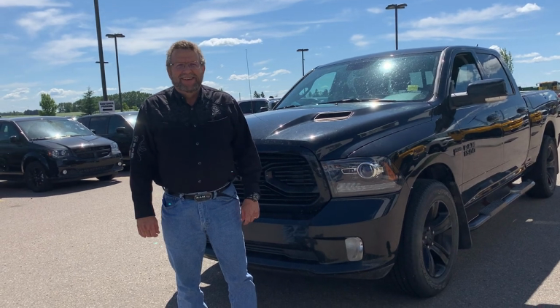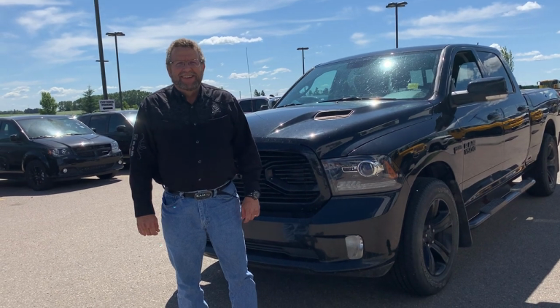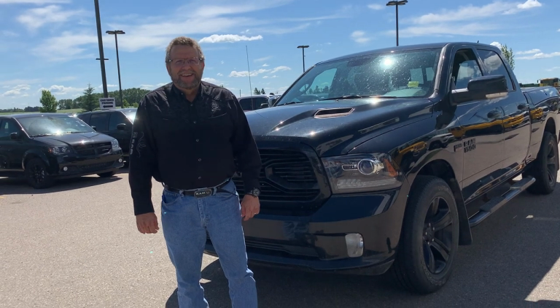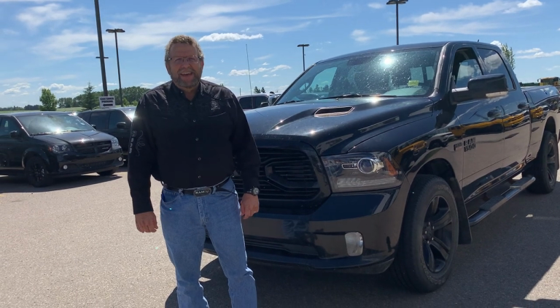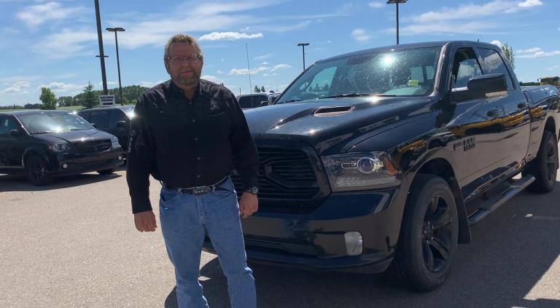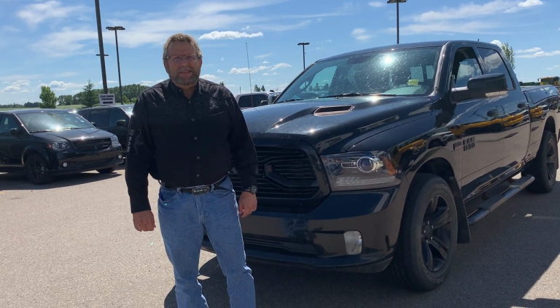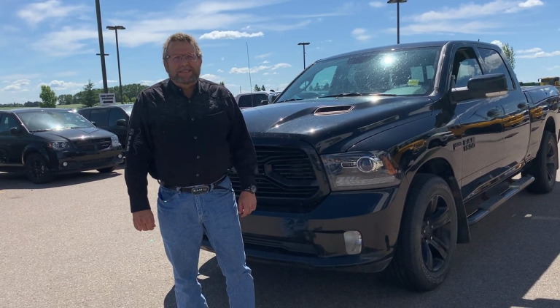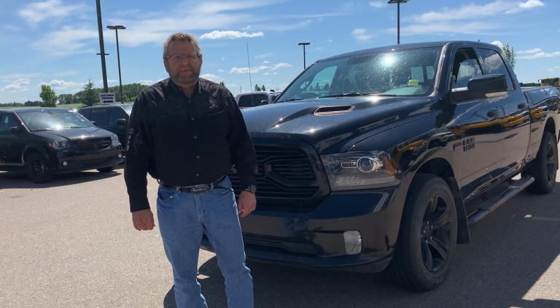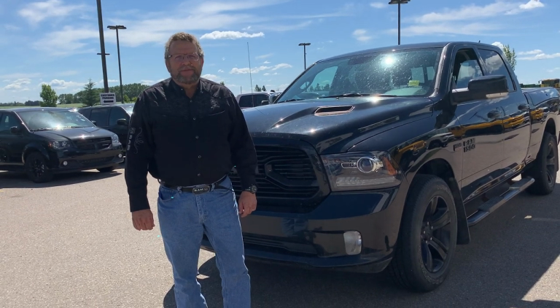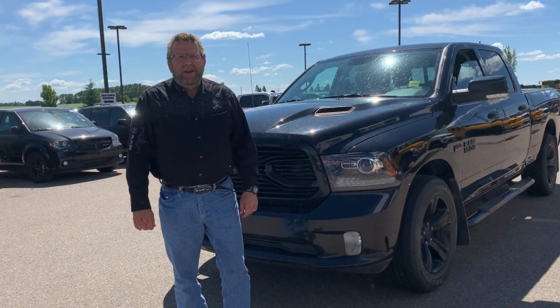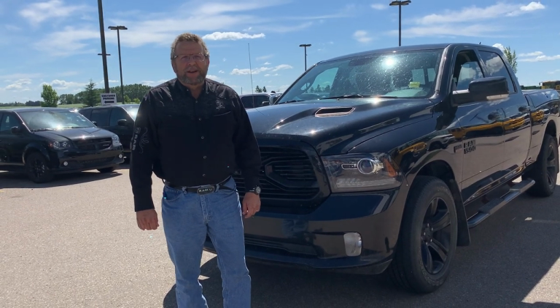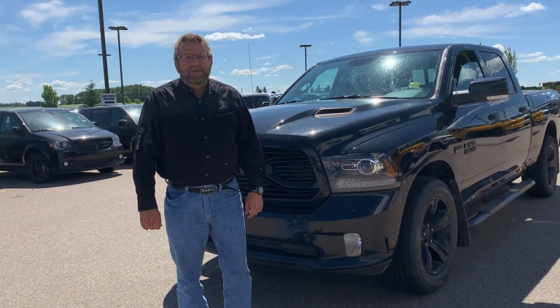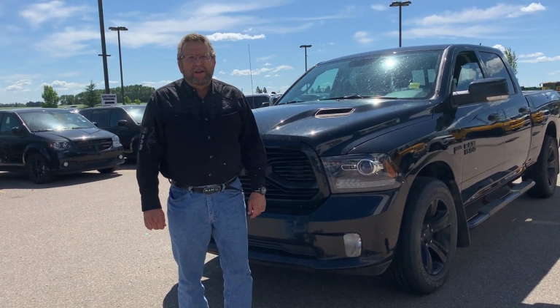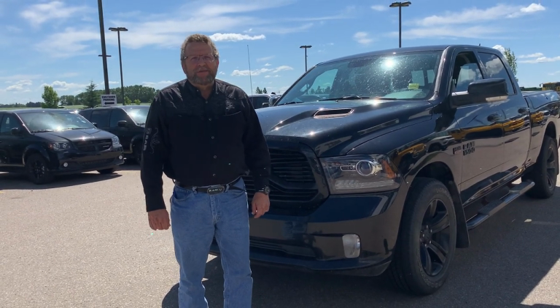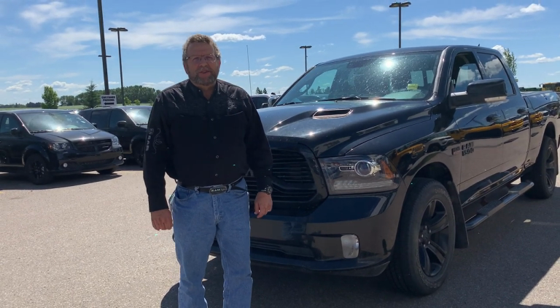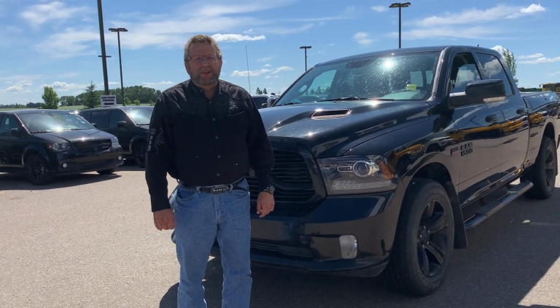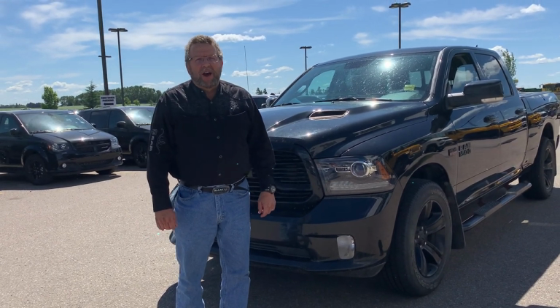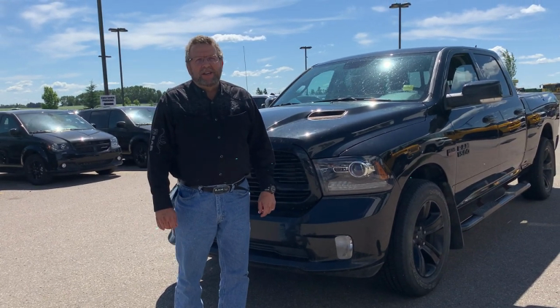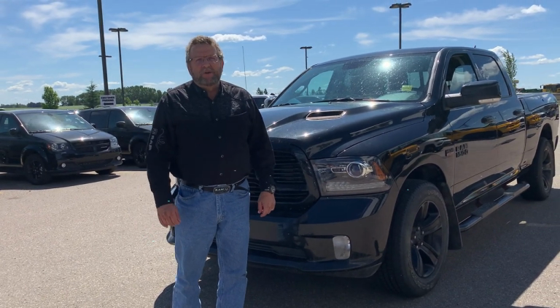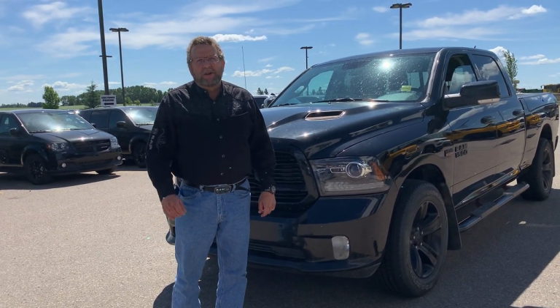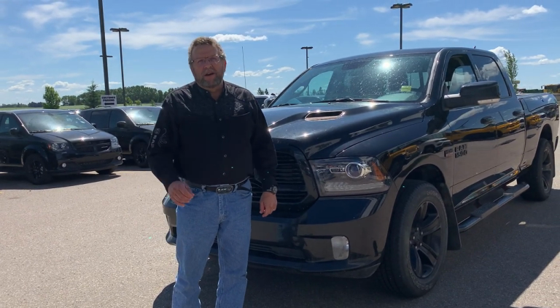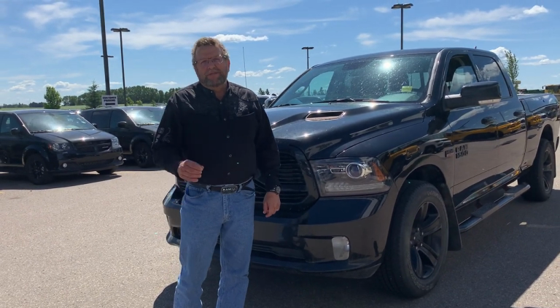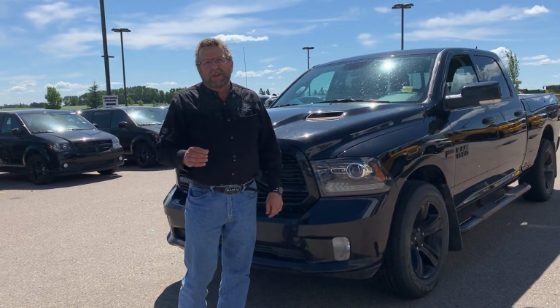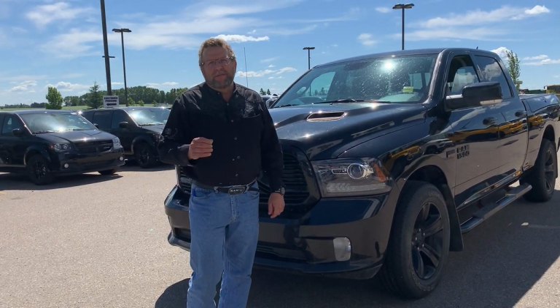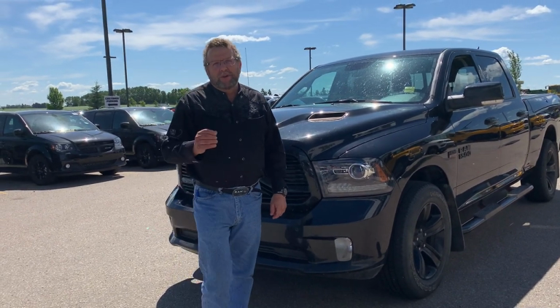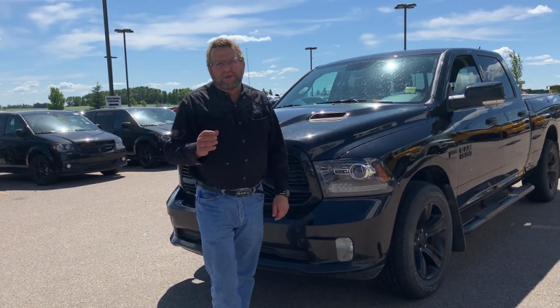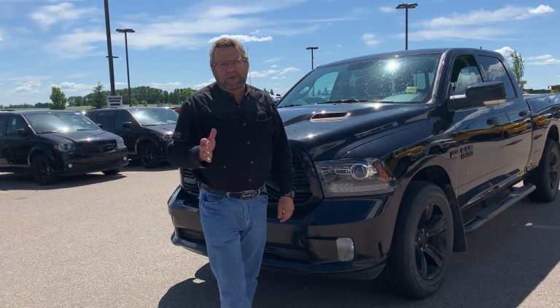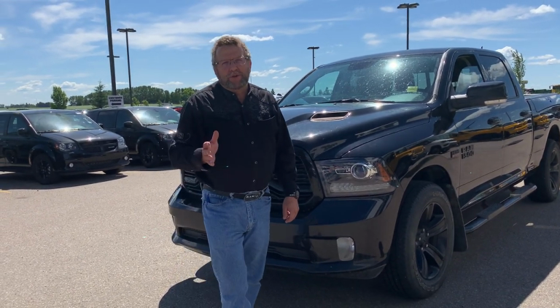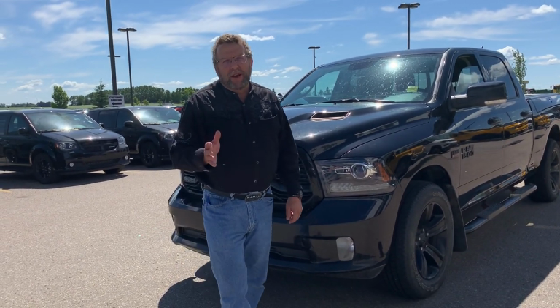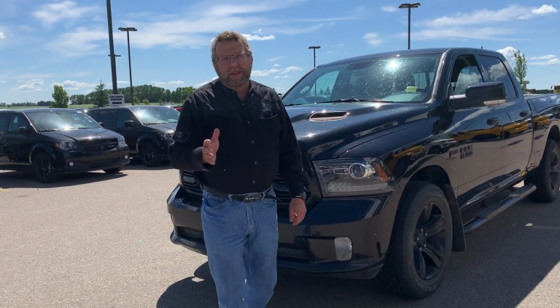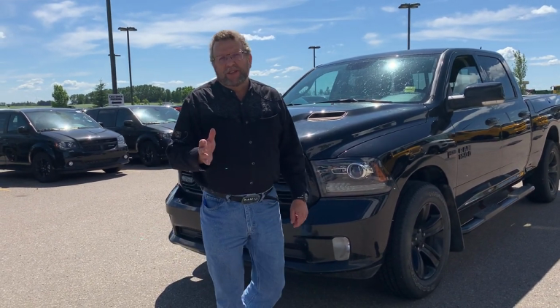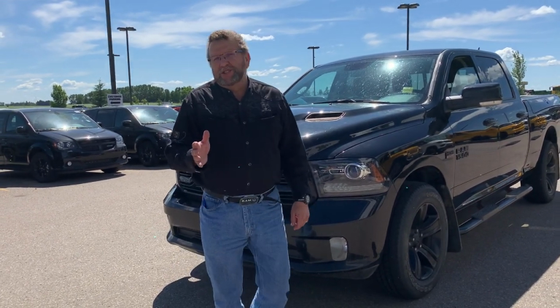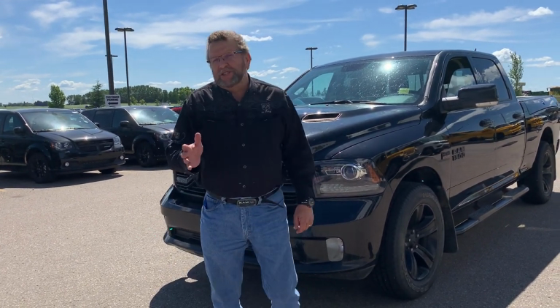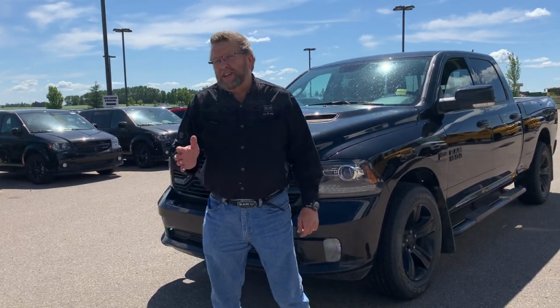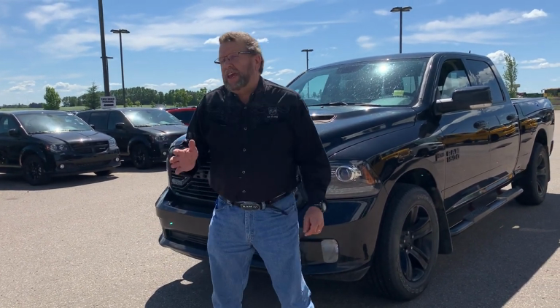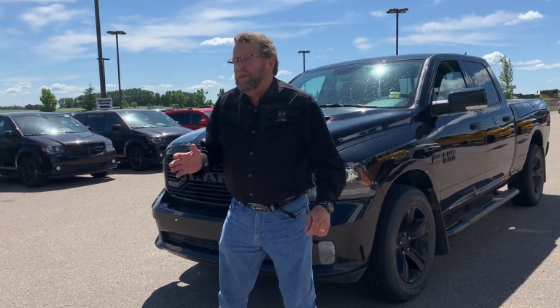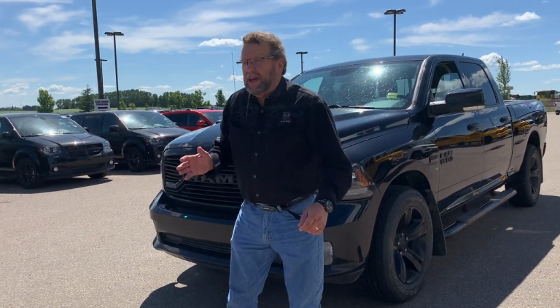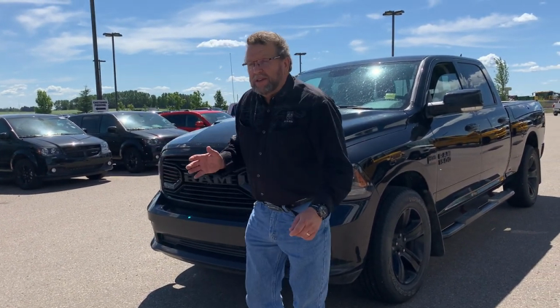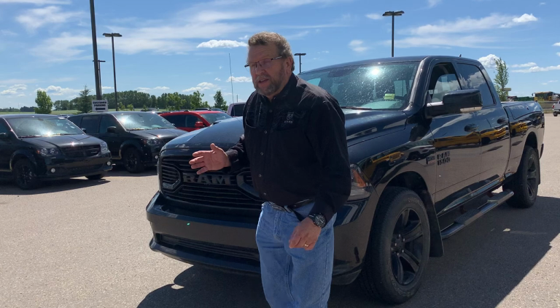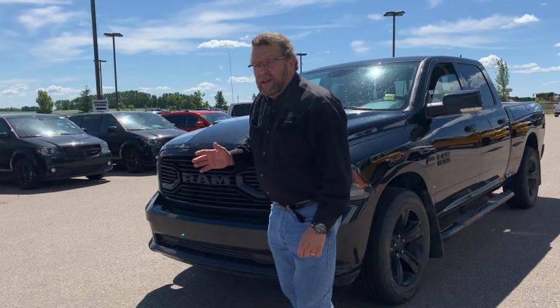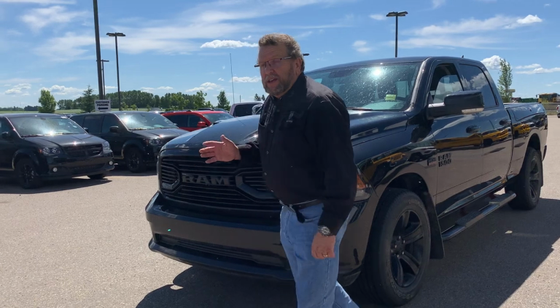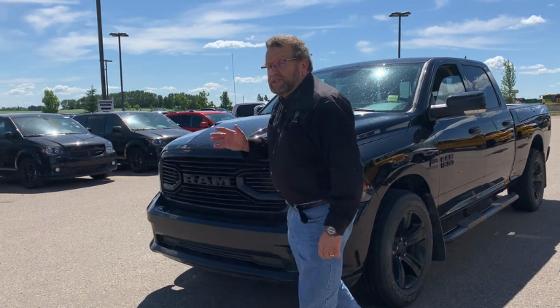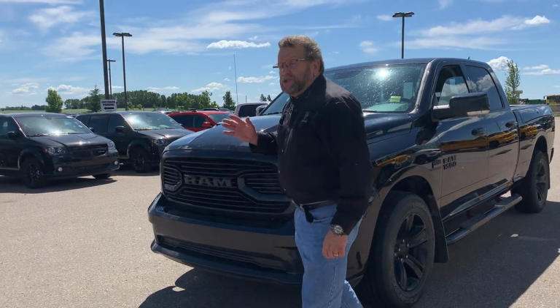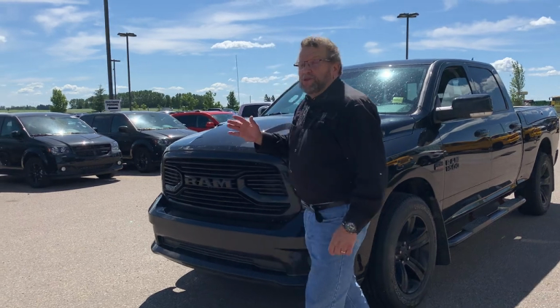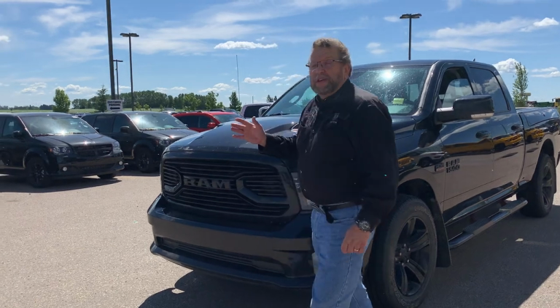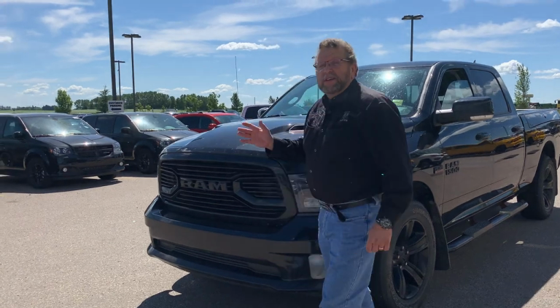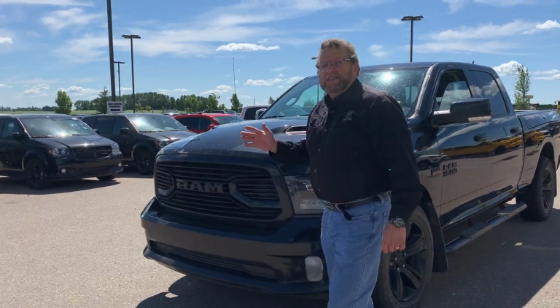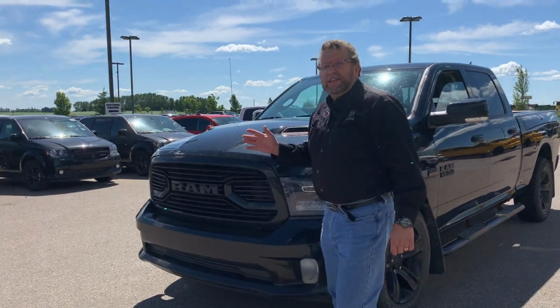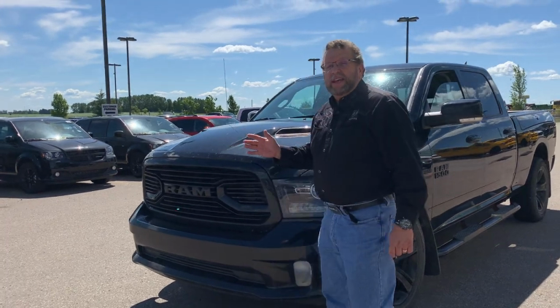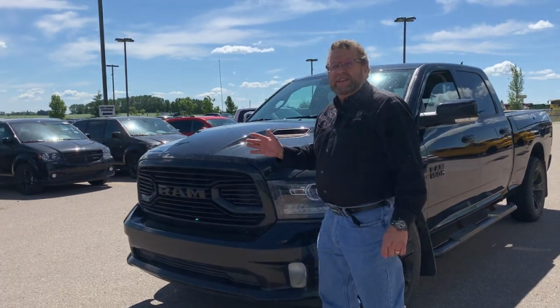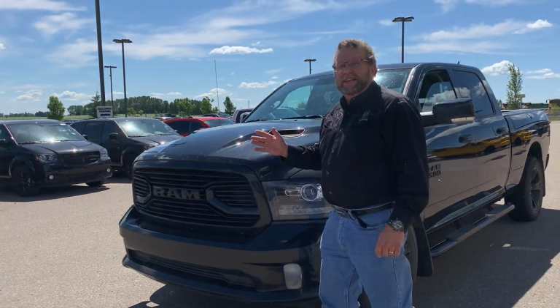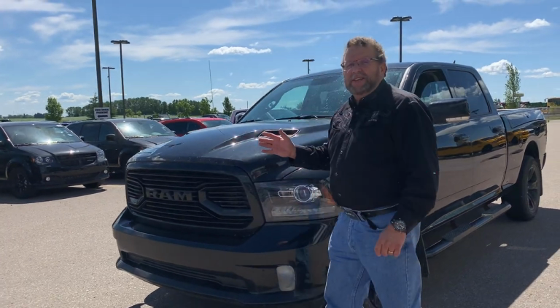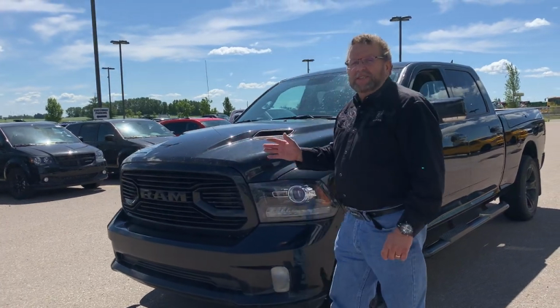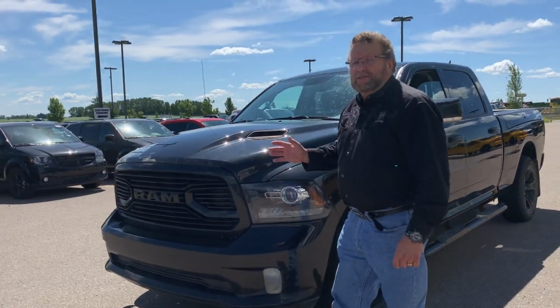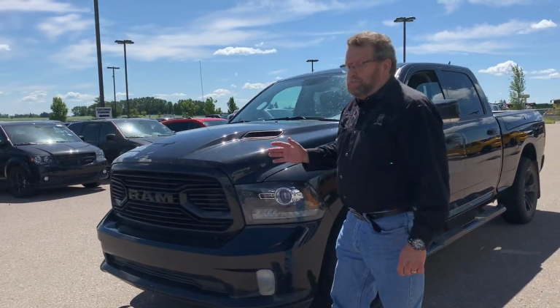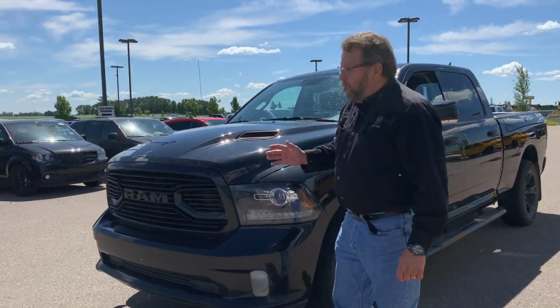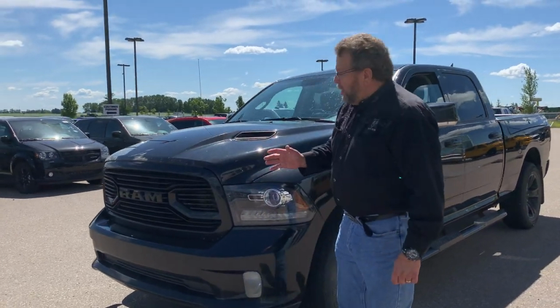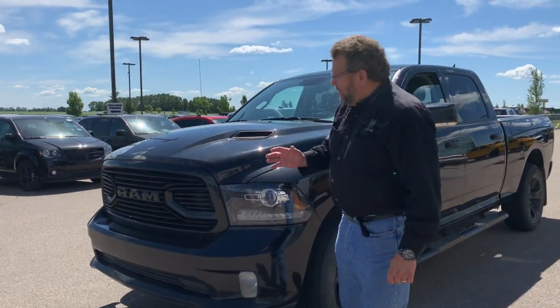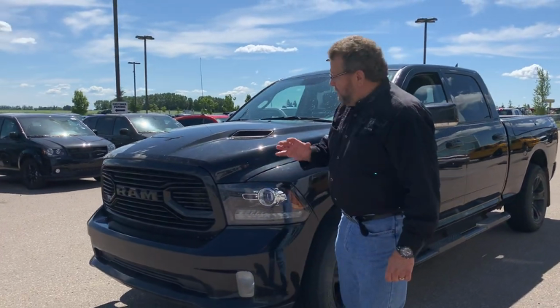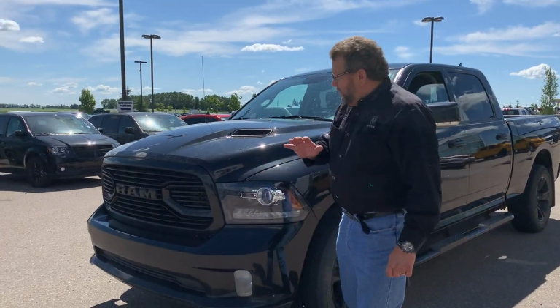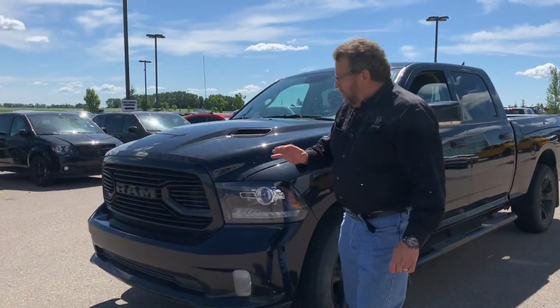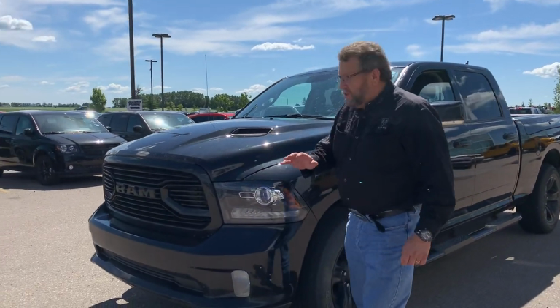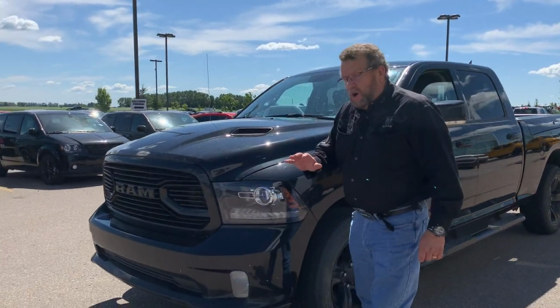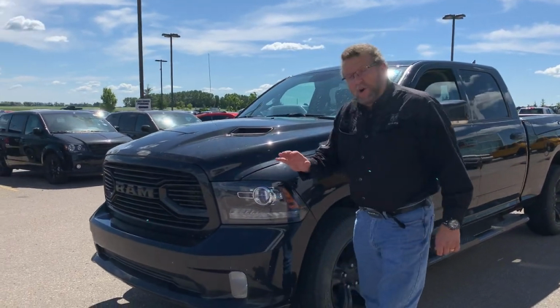Hey everybody, Steve McFarney here from Mountain View Dodge. What I have here is a beautiful trade-in that just came in. It's a 2018 Sport, full load.